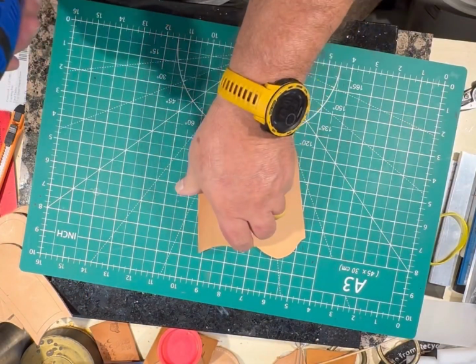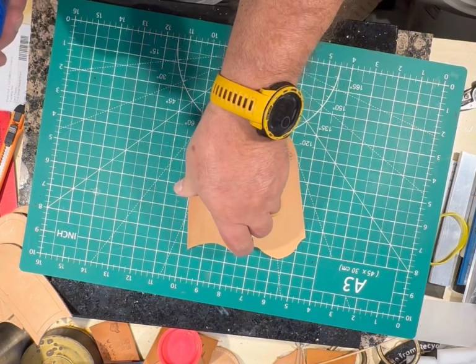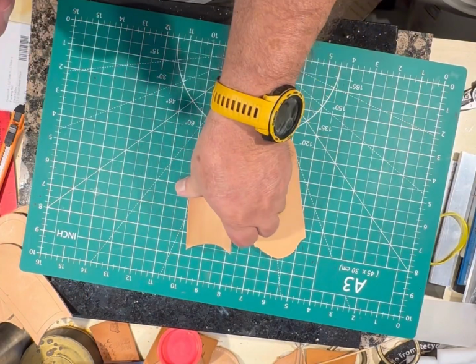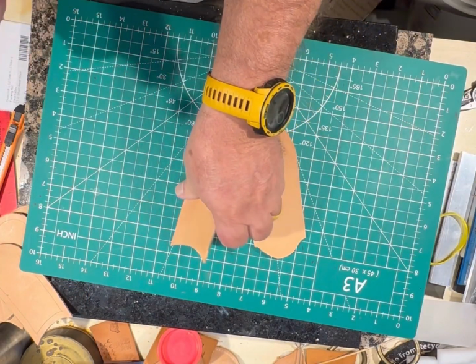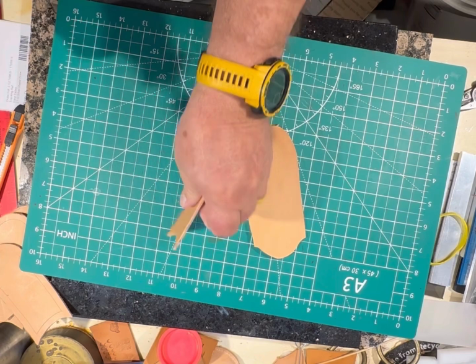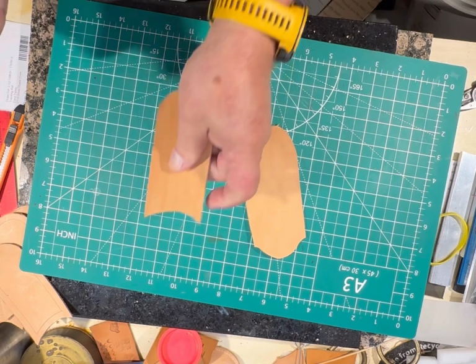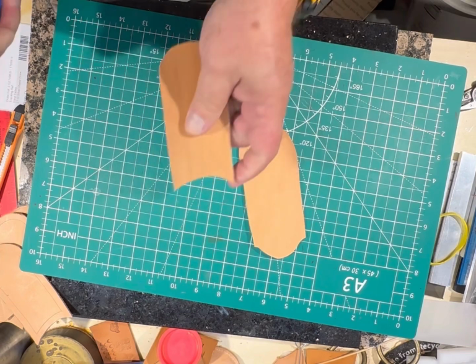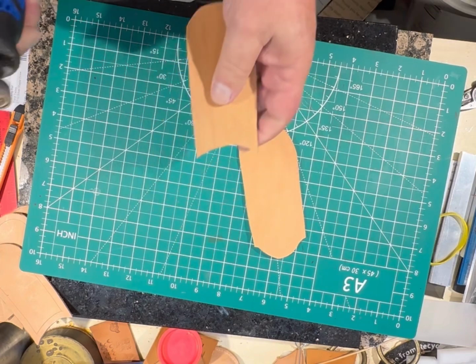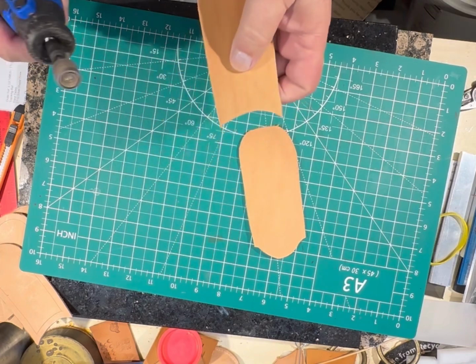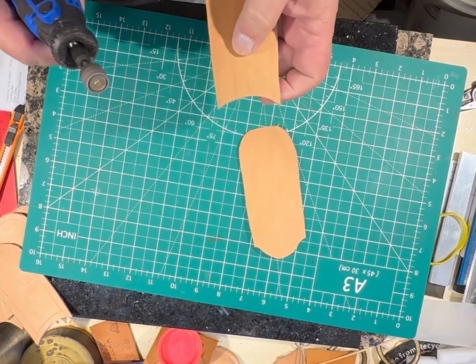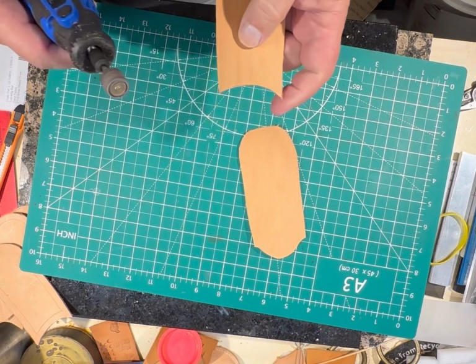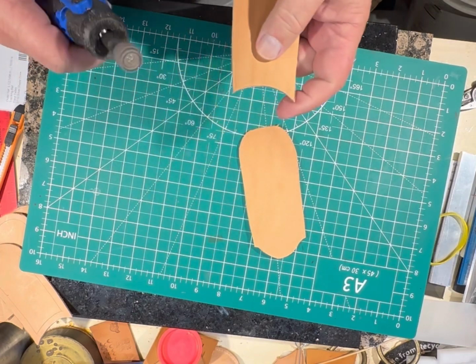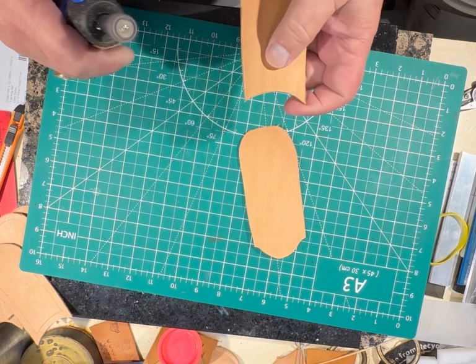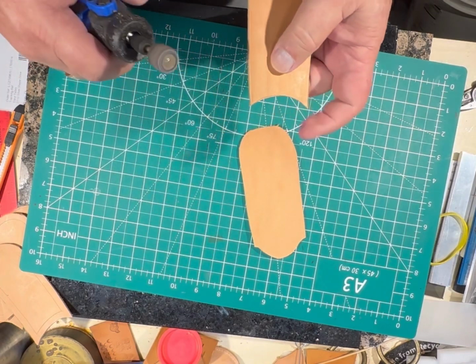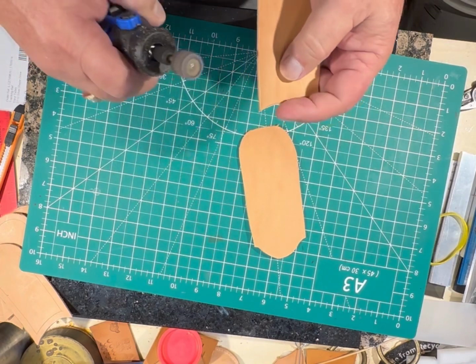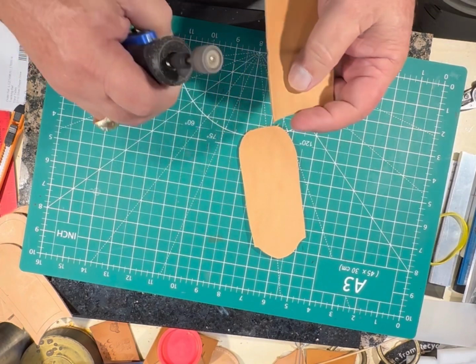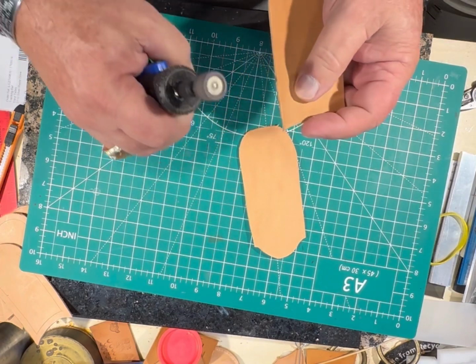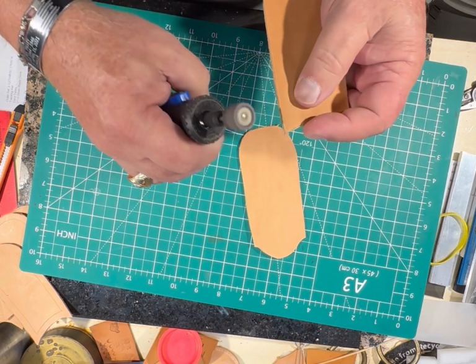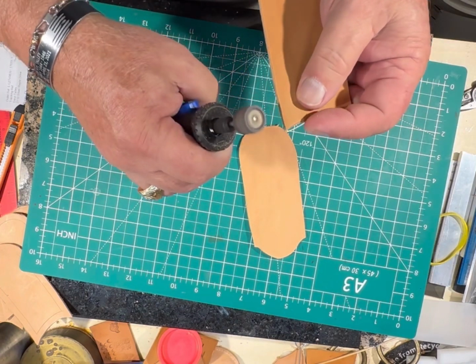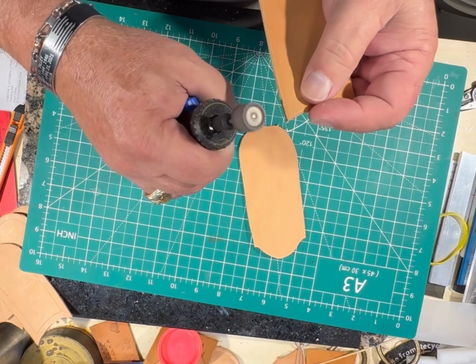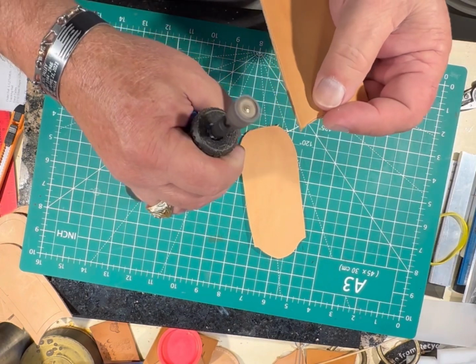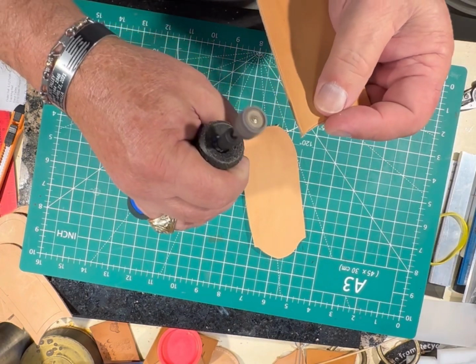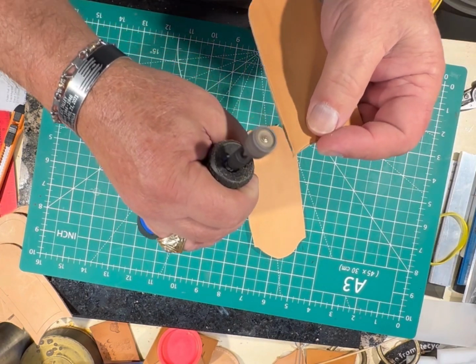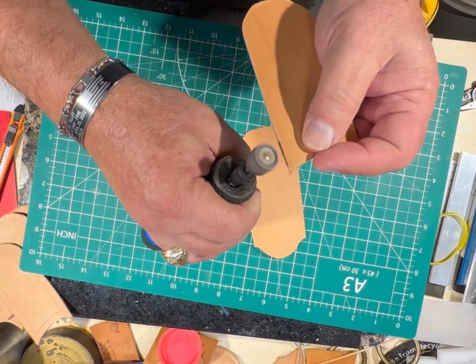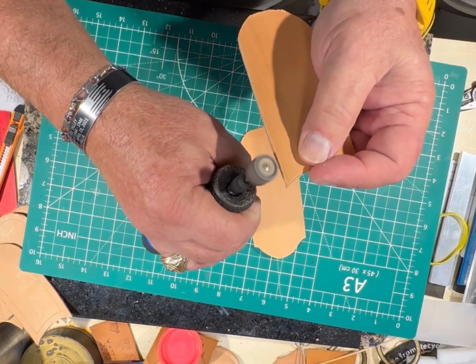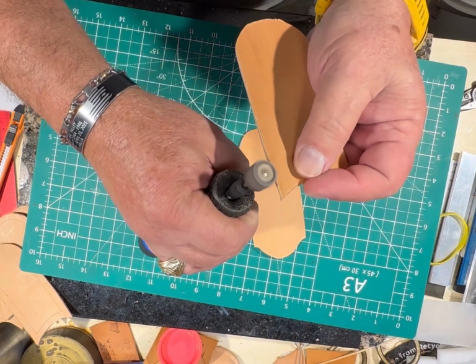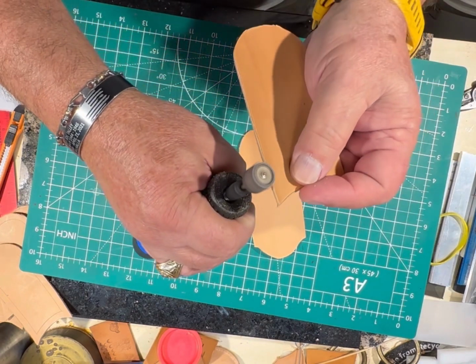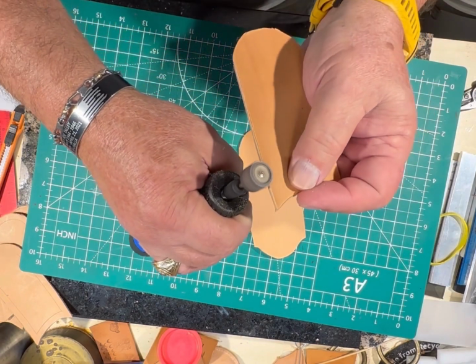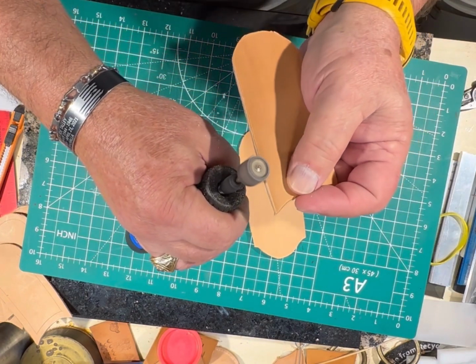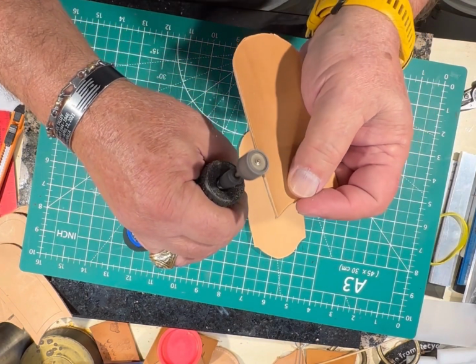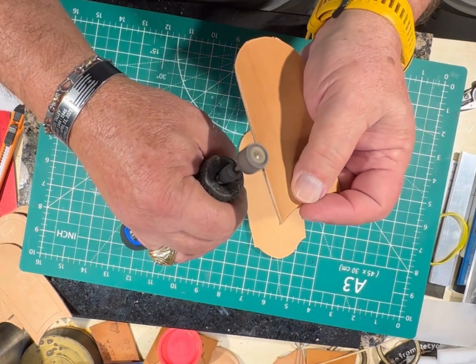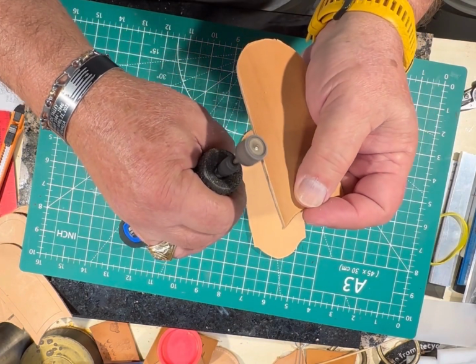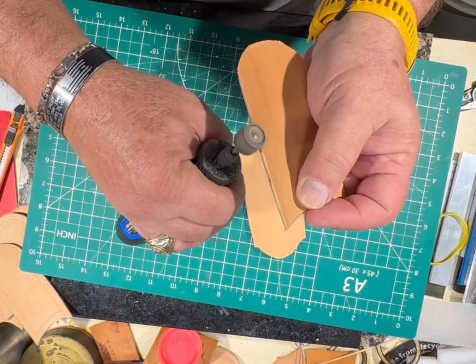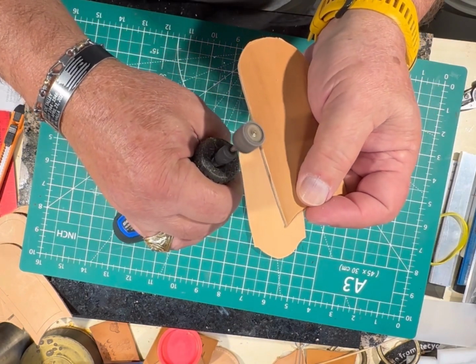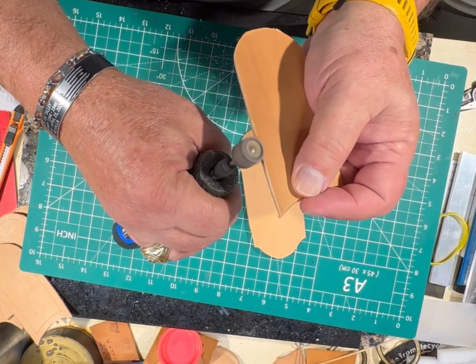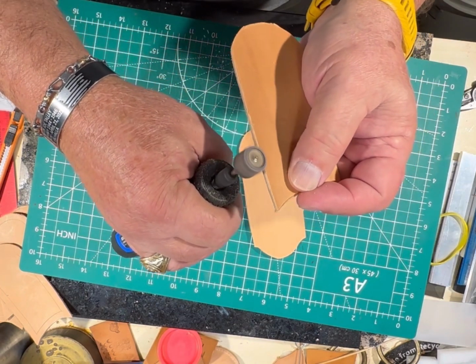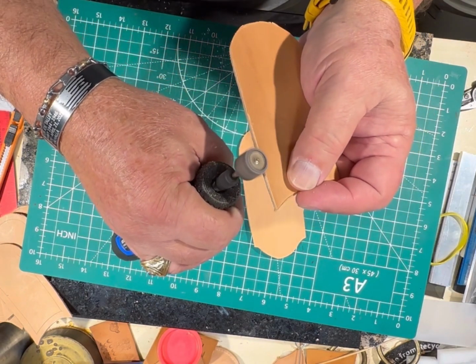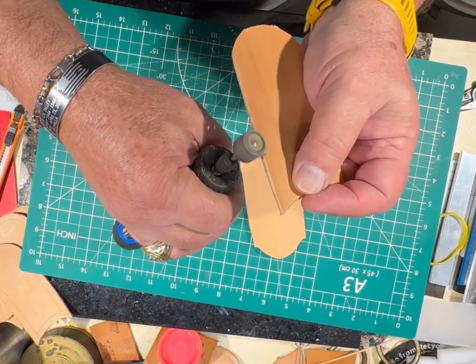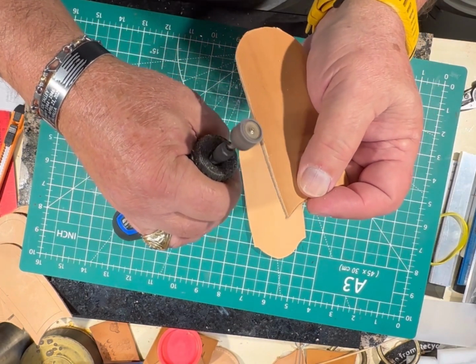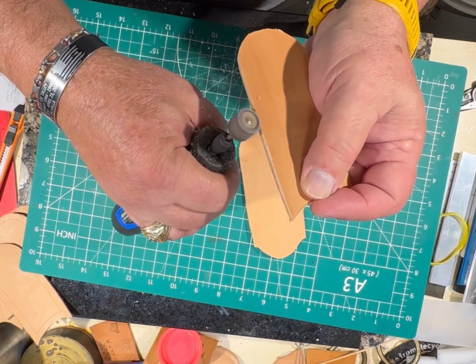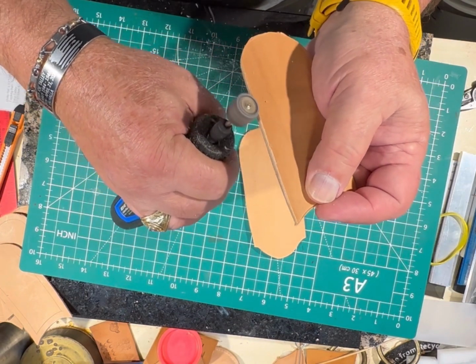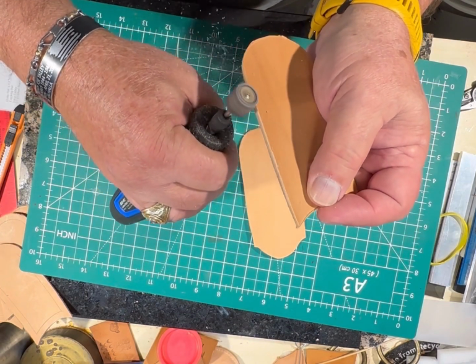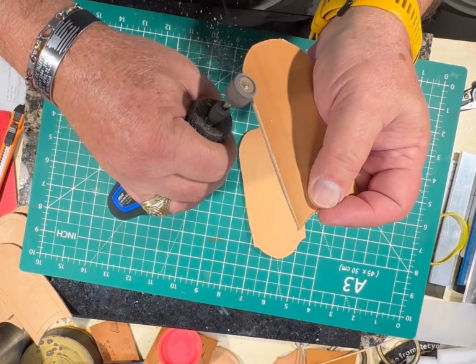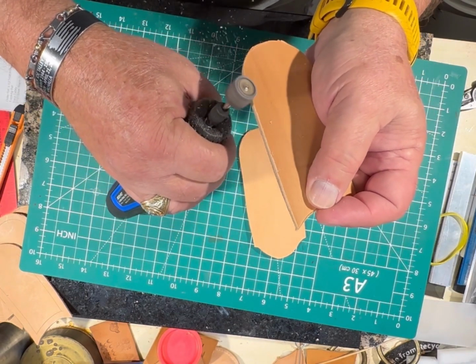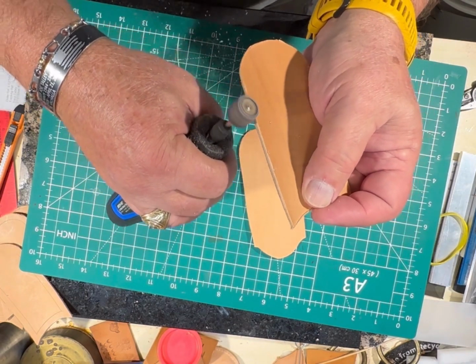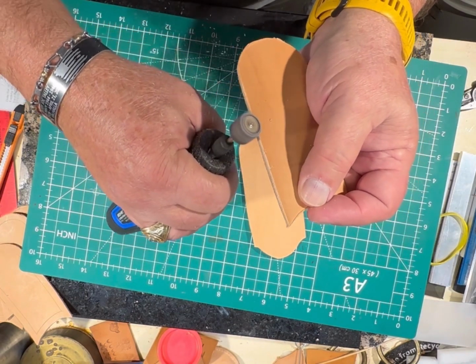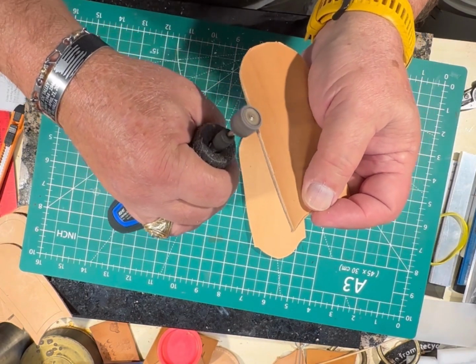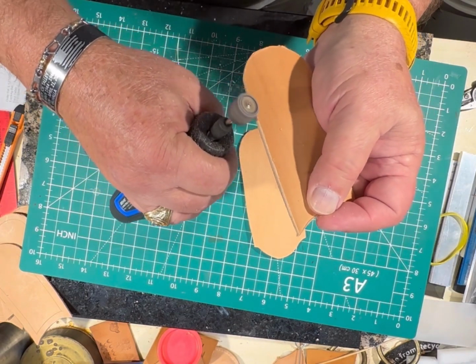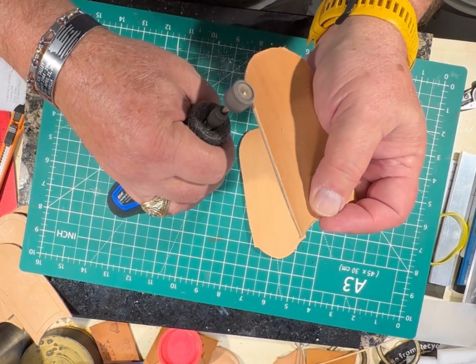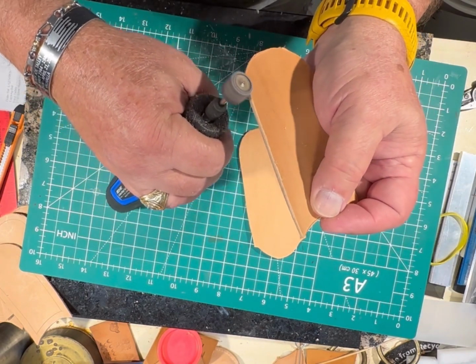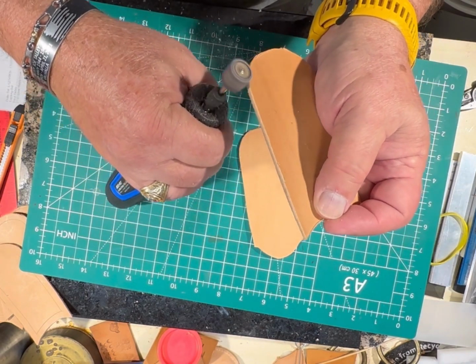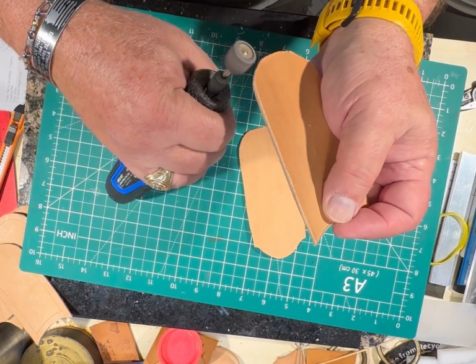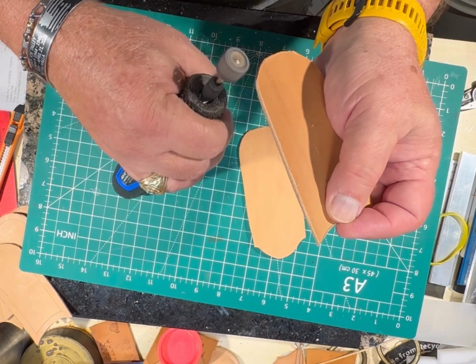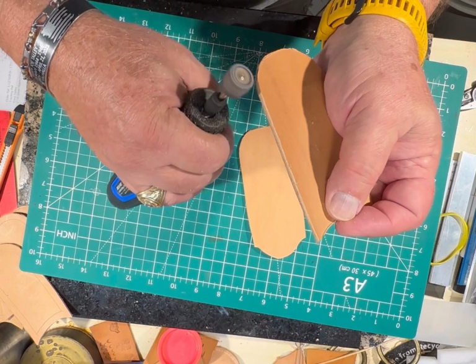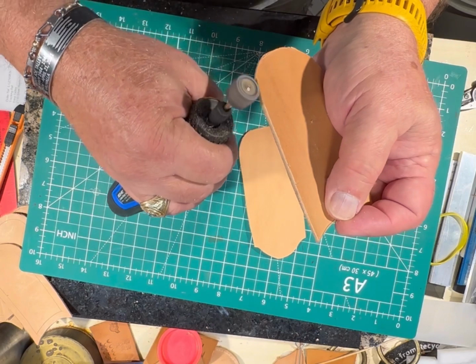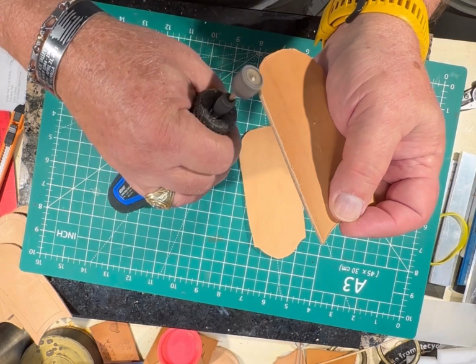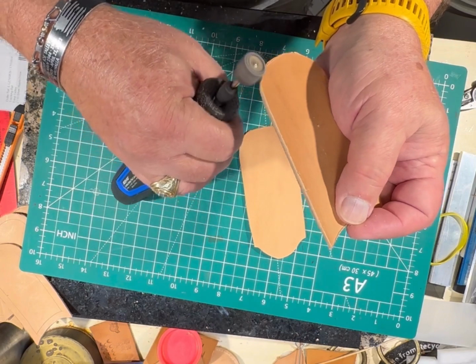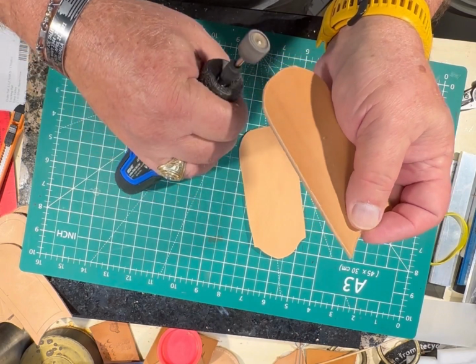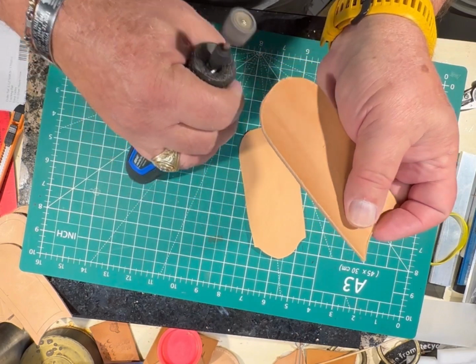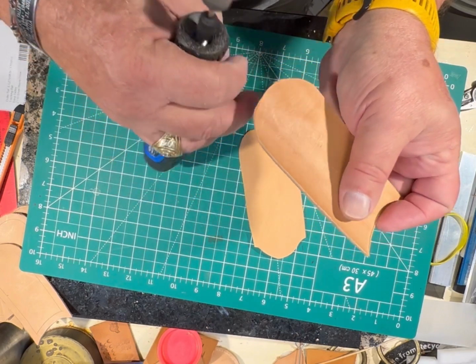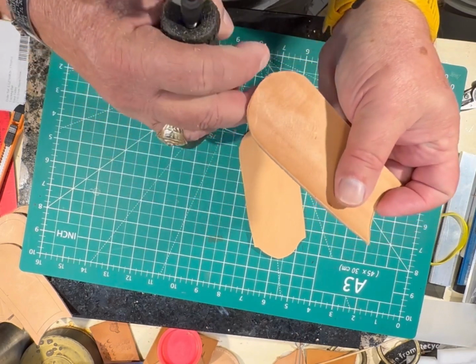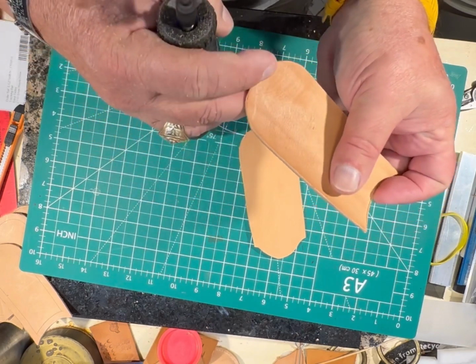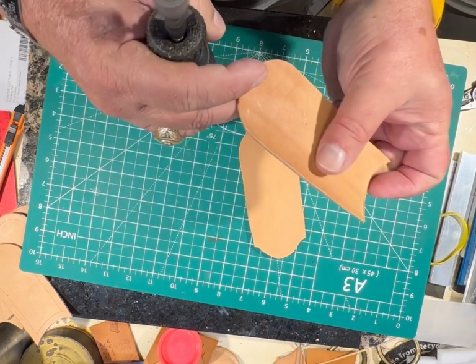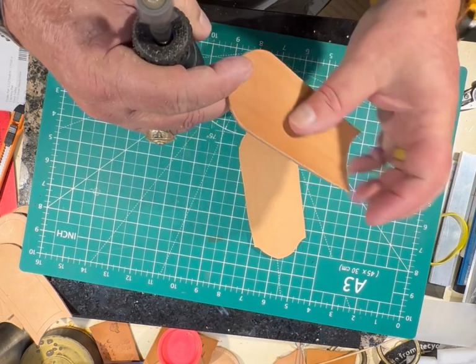I'm going to clean up the edges with a rotary tool with a sander on it, just to kind of clean them up and make them look a little bit smoother.